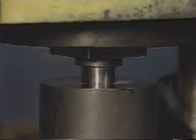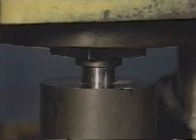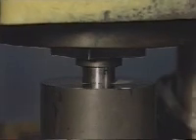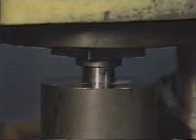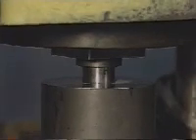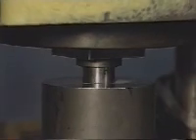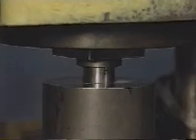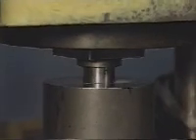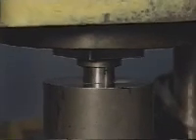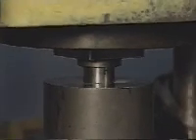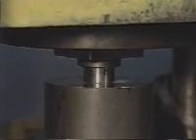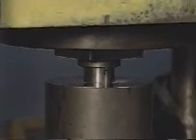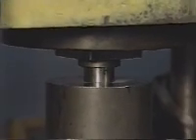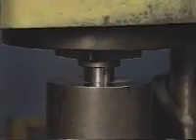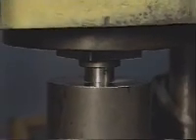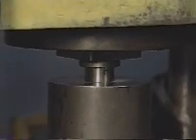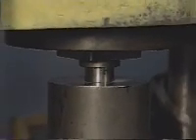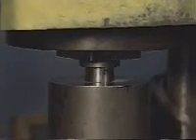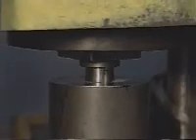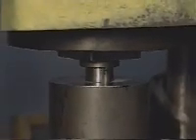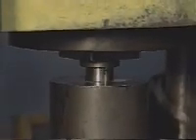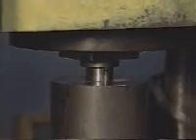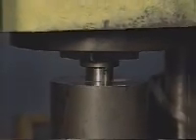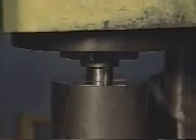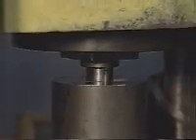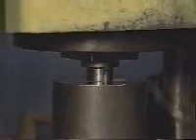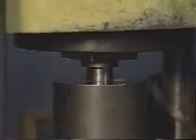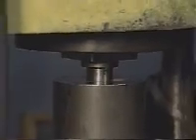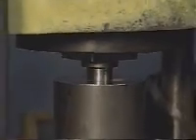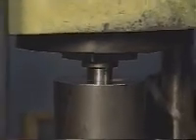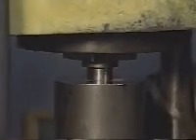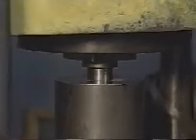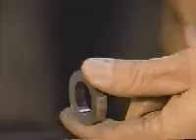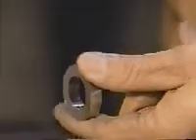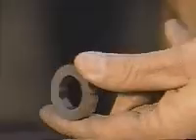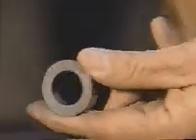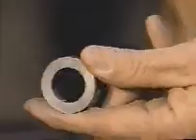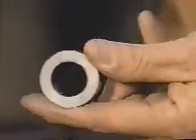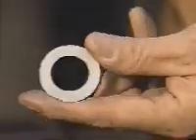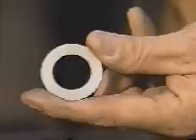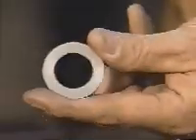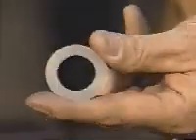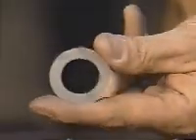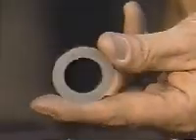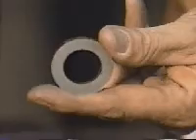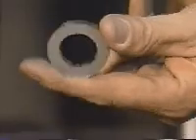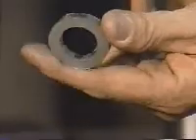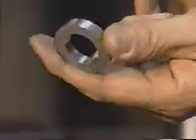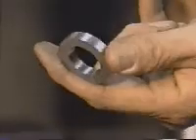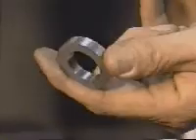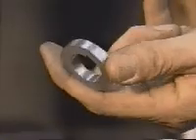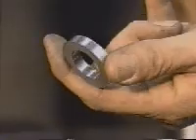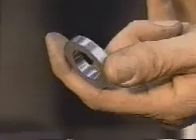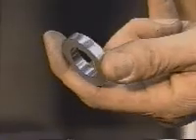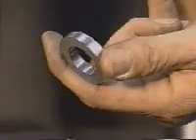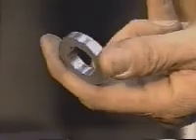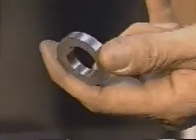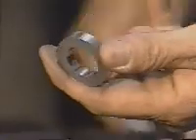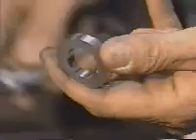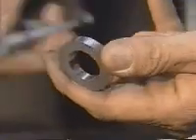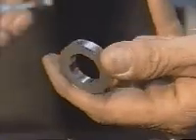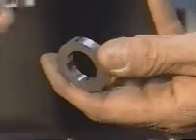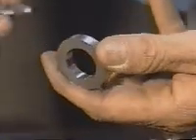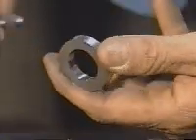Apply the final pressure necessary to compact the powder. Eject the test specimen from the die and measure its thickness.